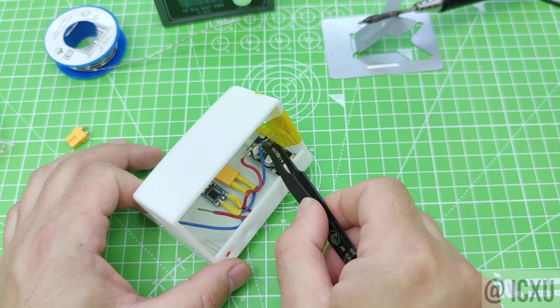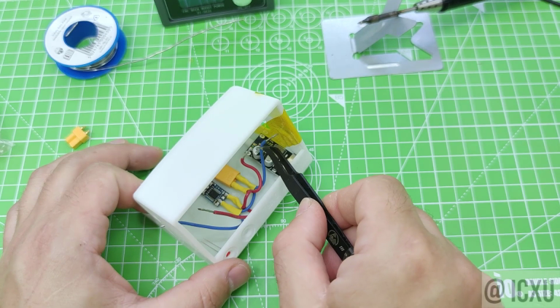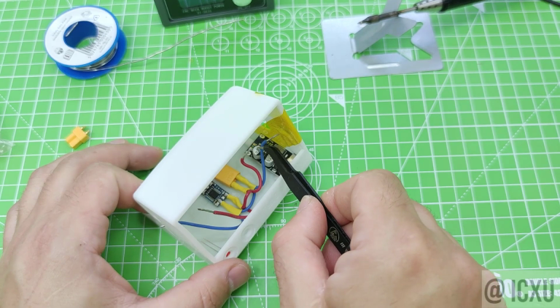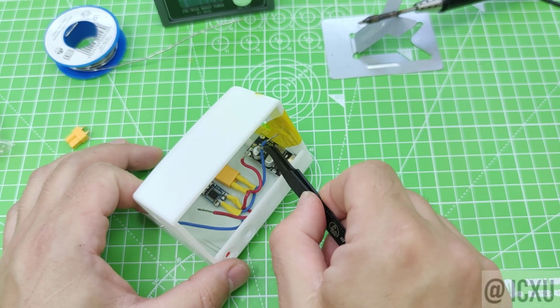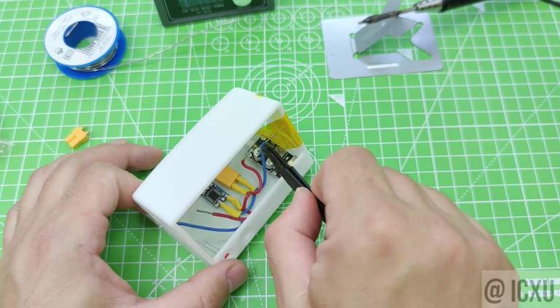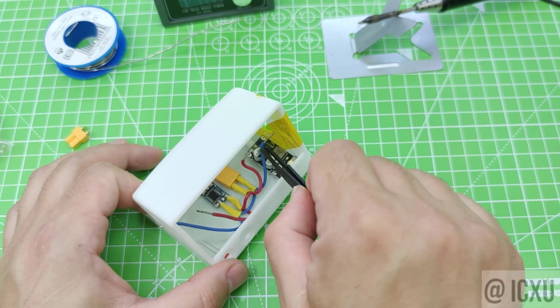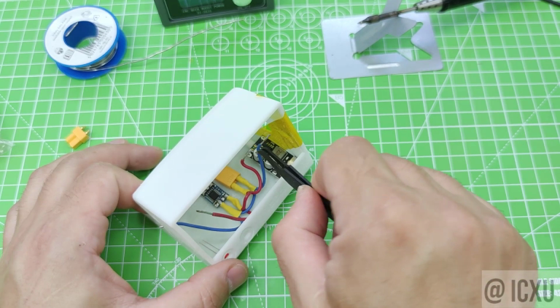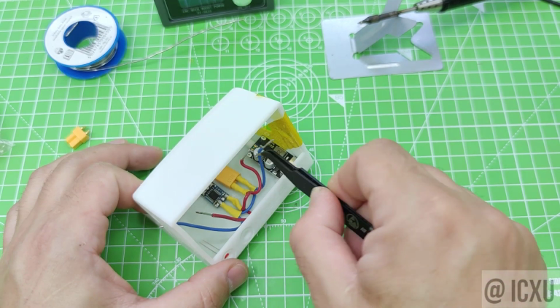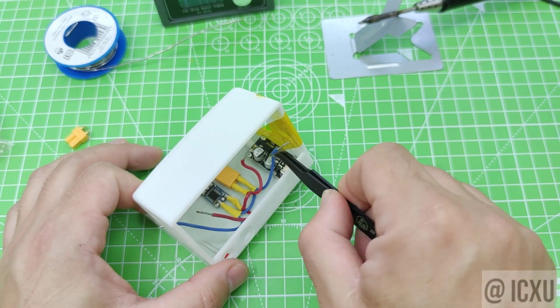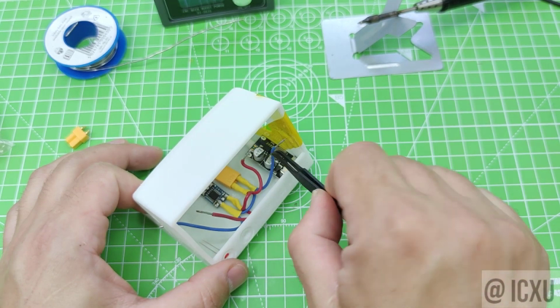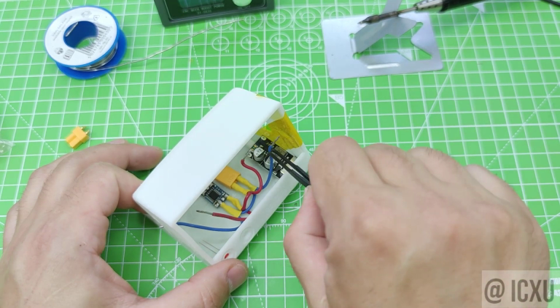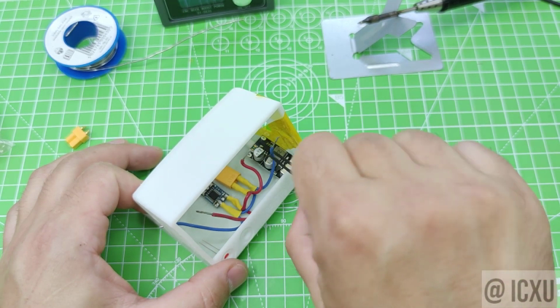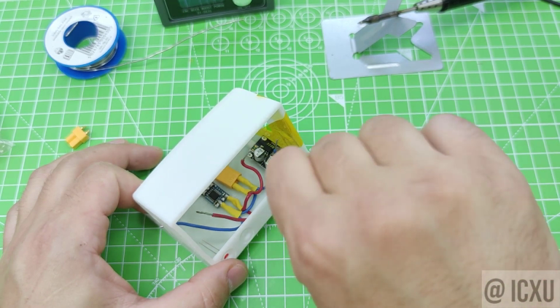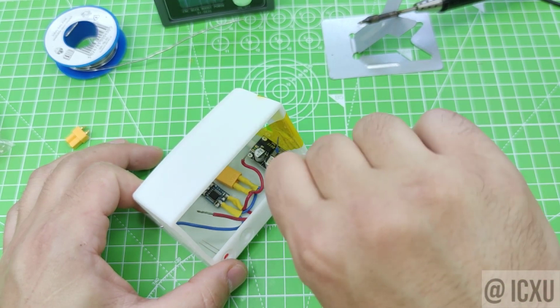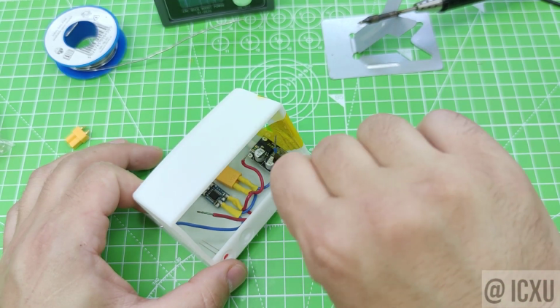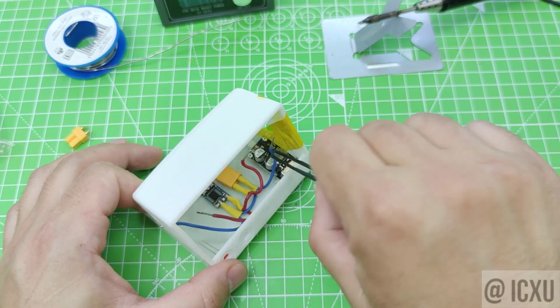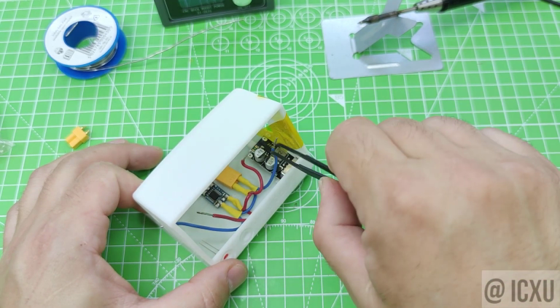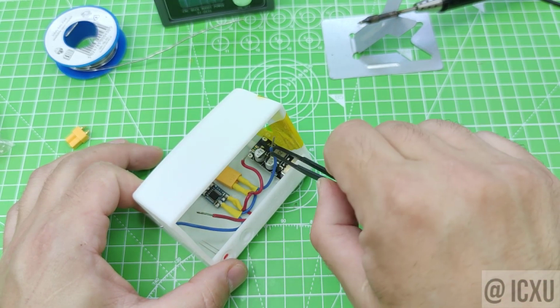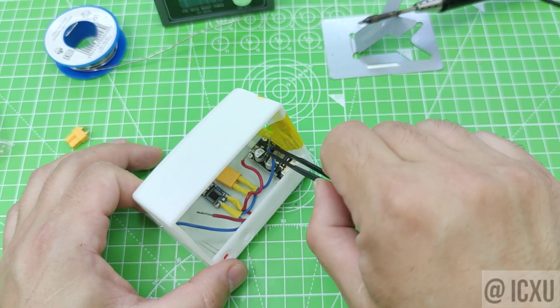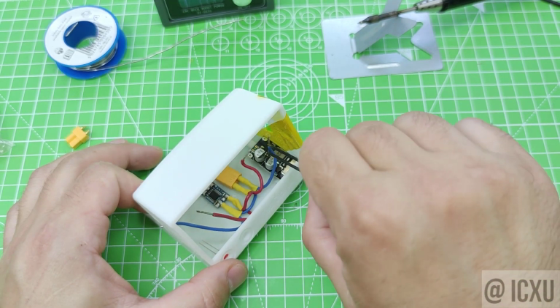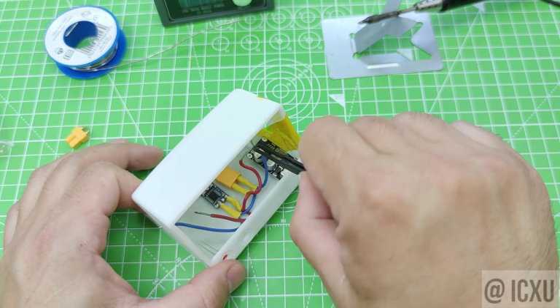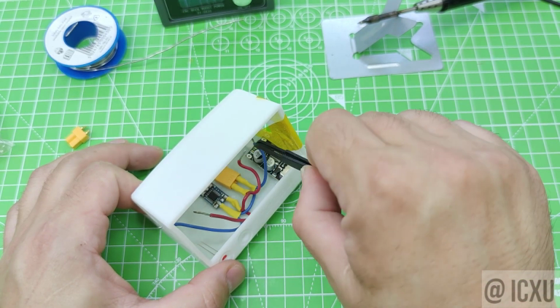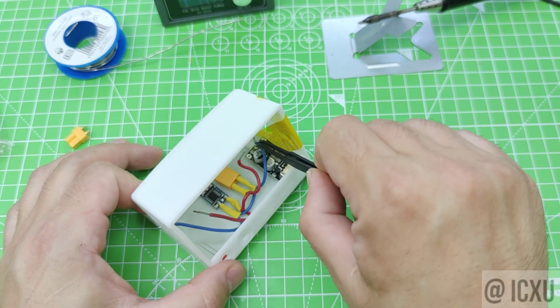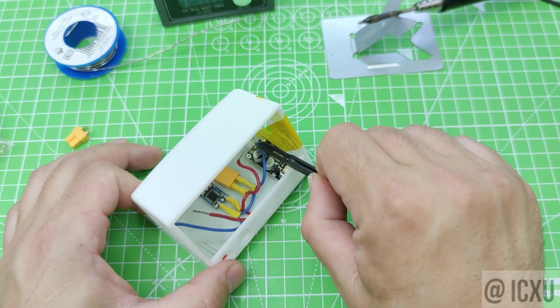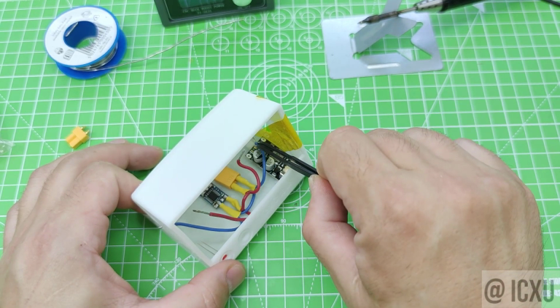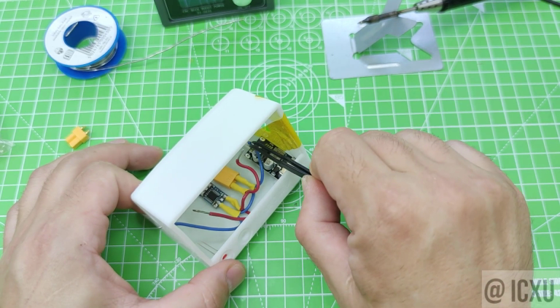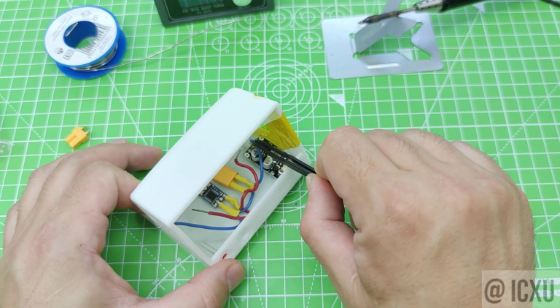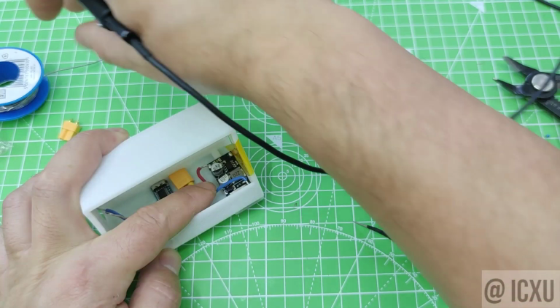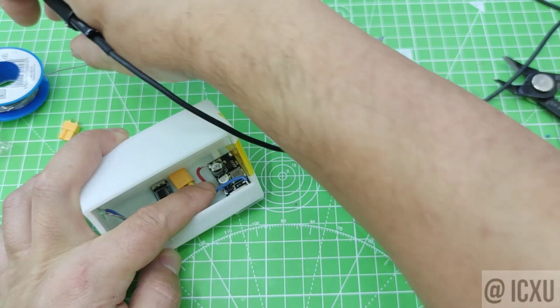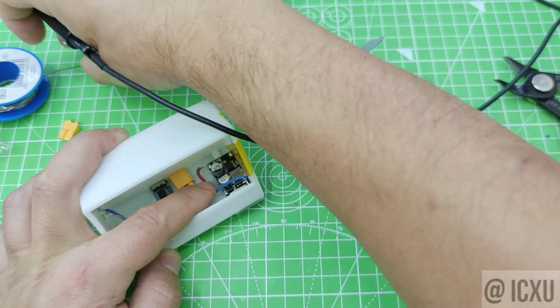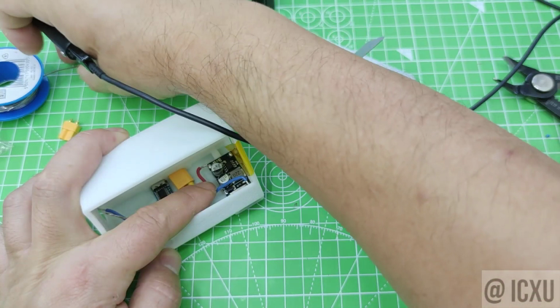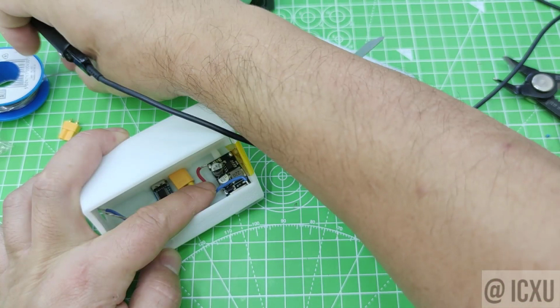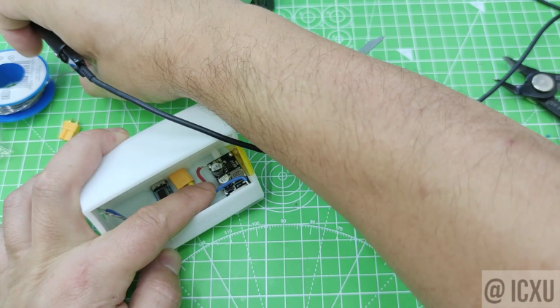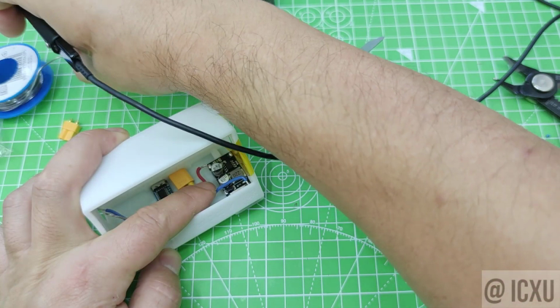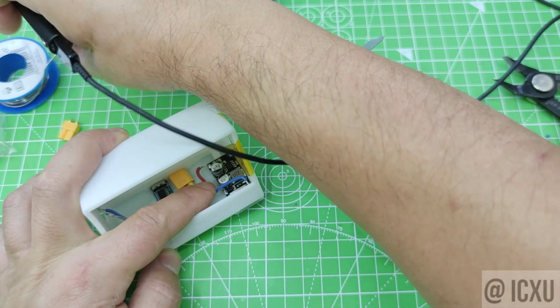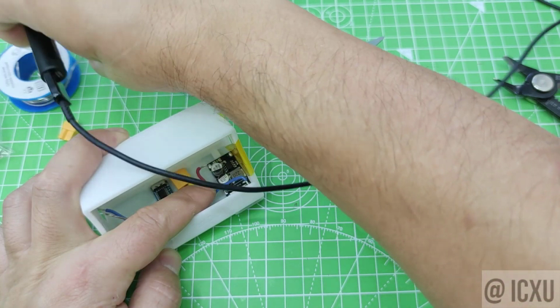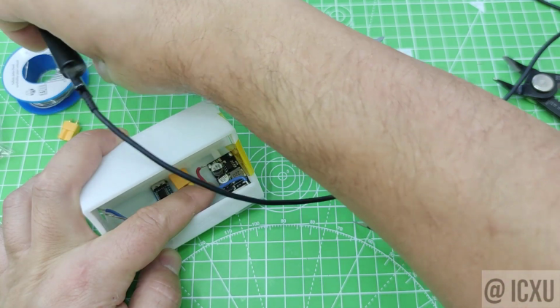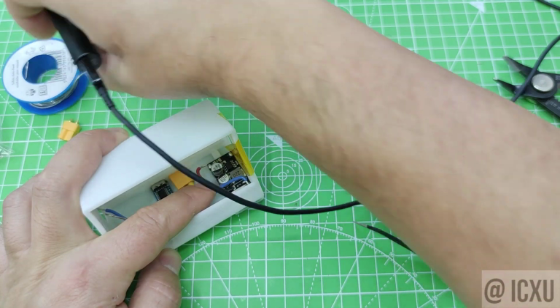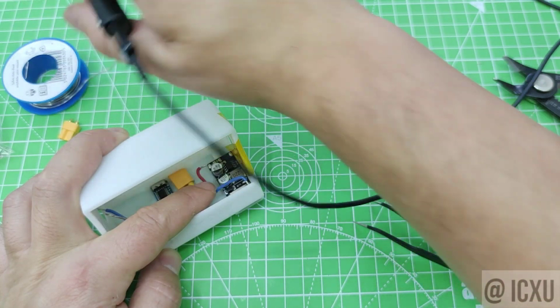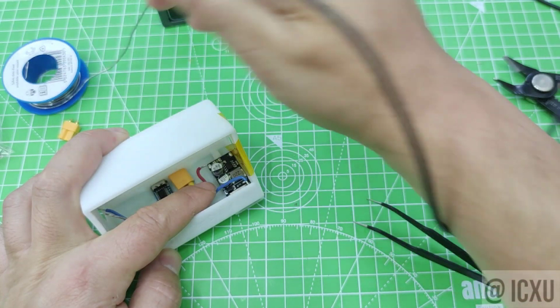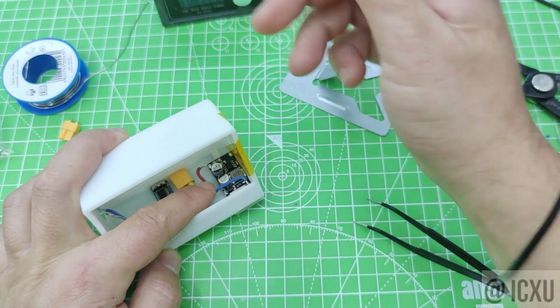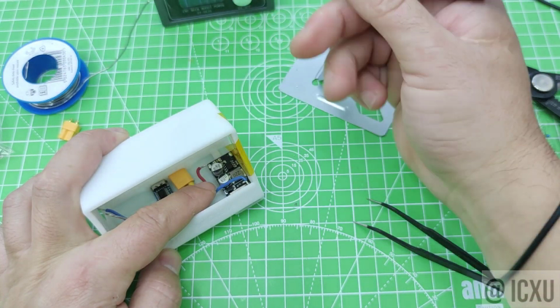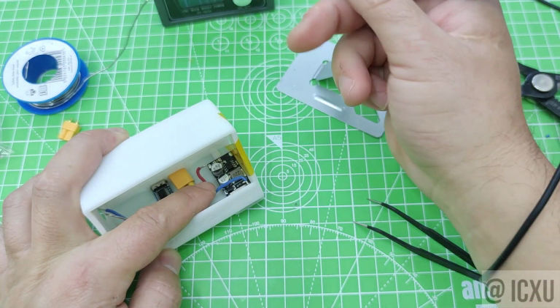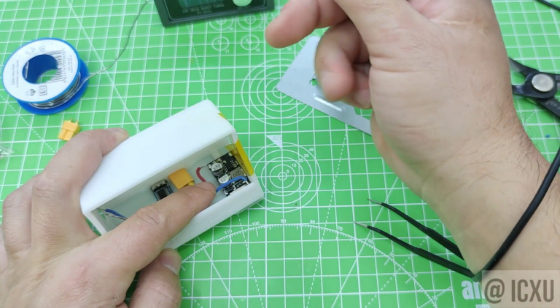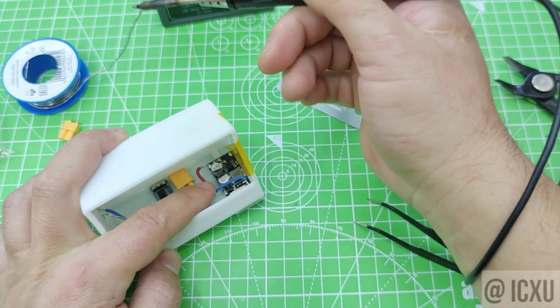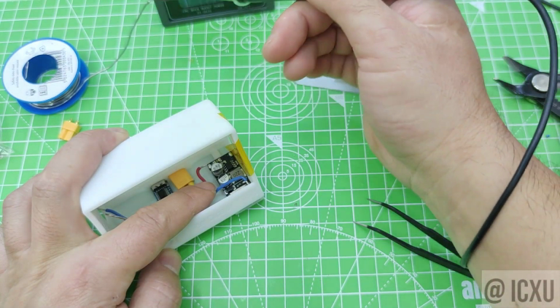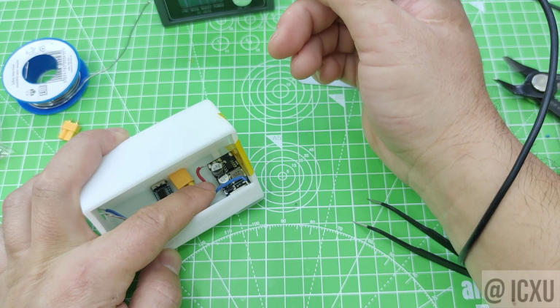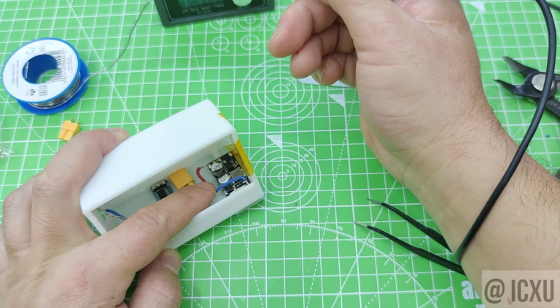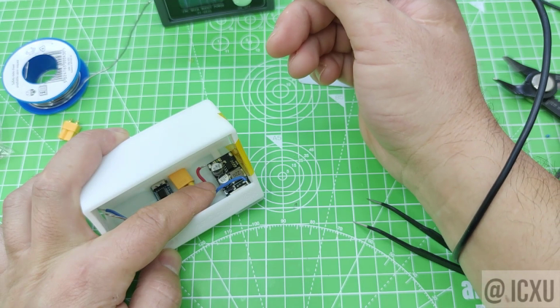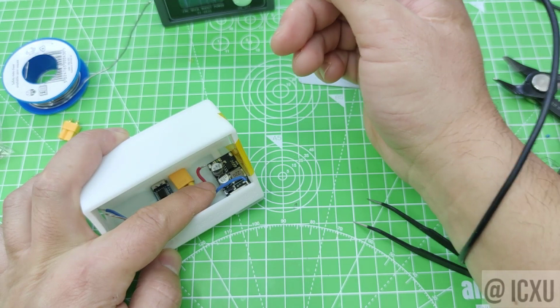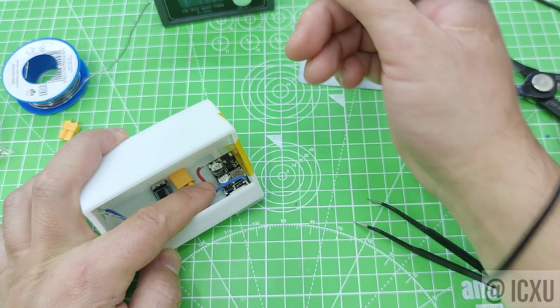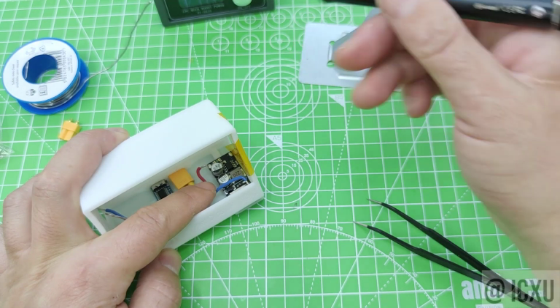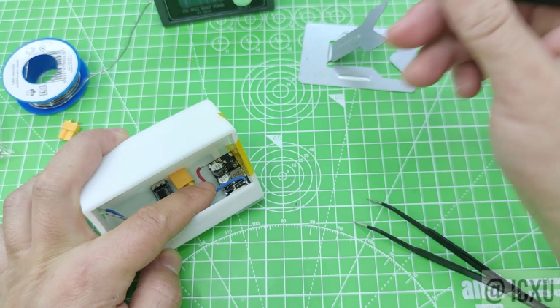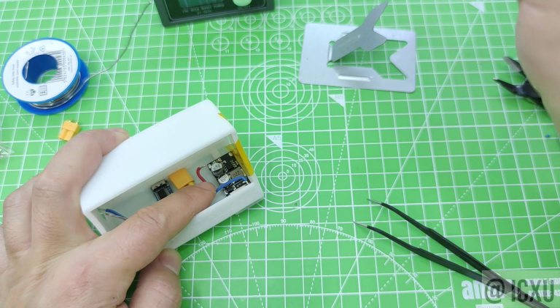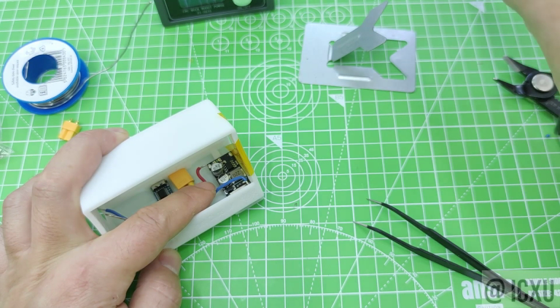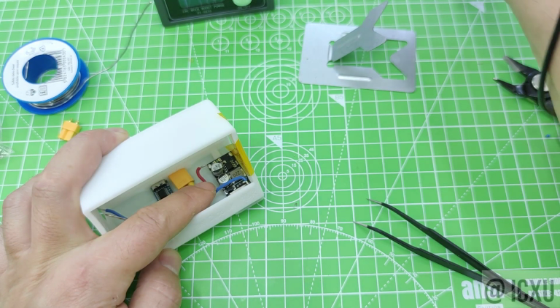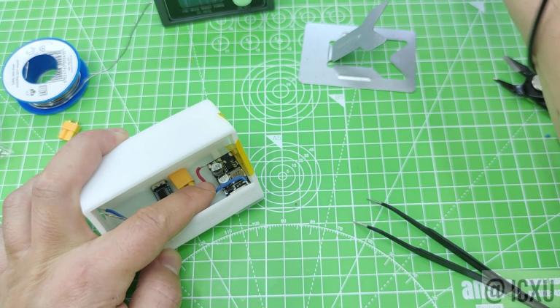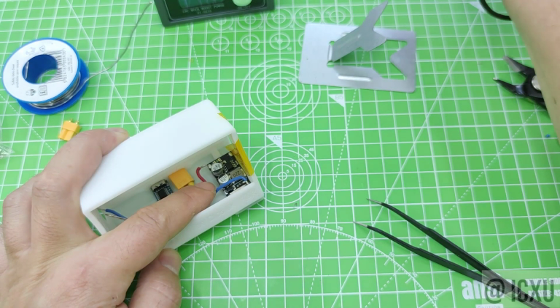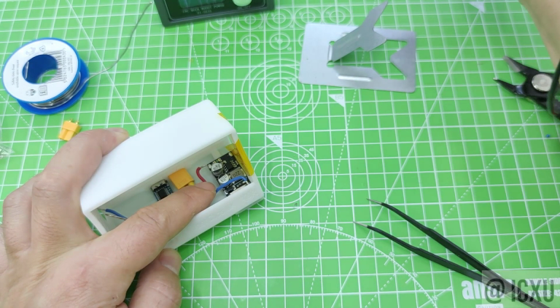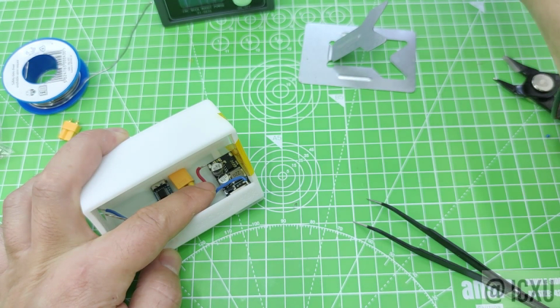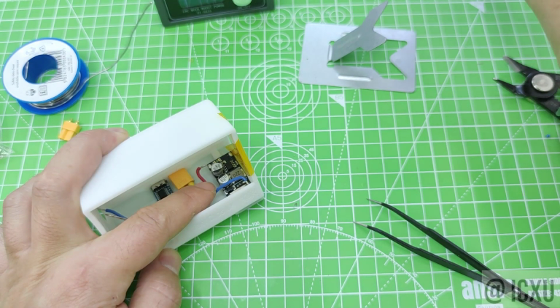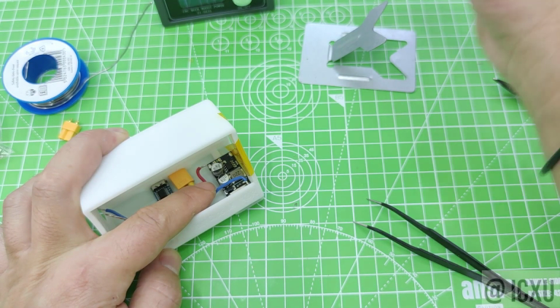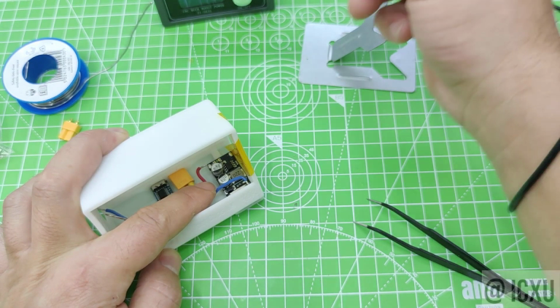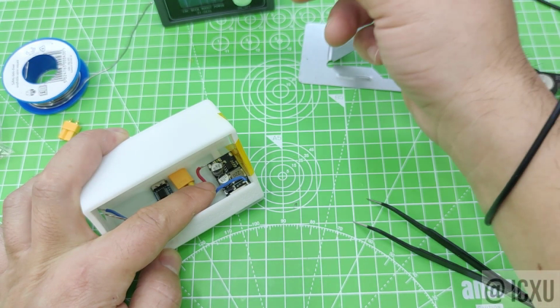This yellow strip is a thermal tape and is for protecting the case from overheating and burns during QC module soldering.